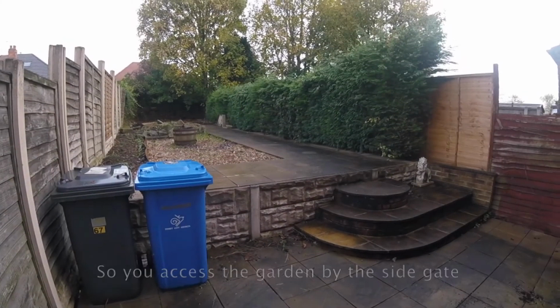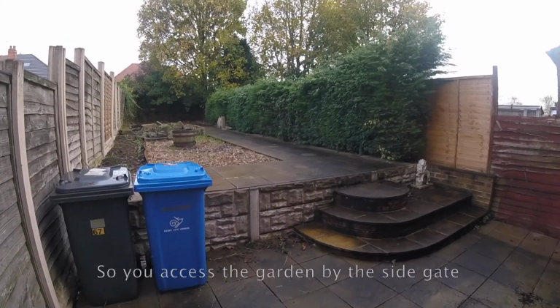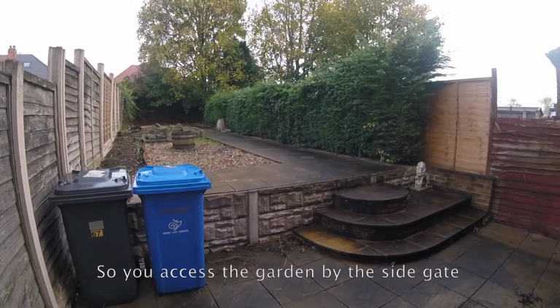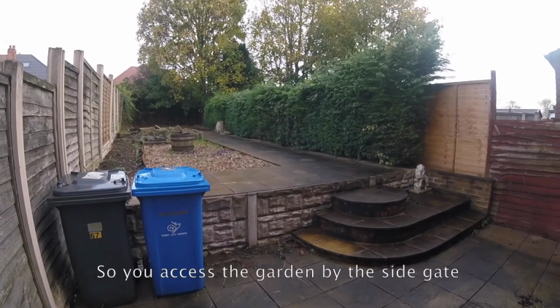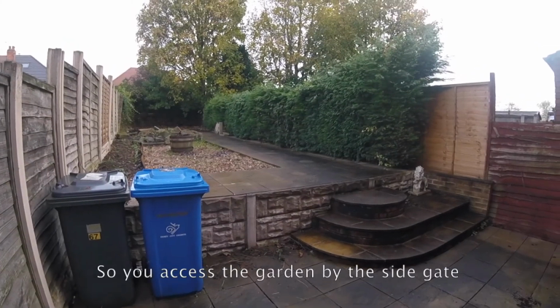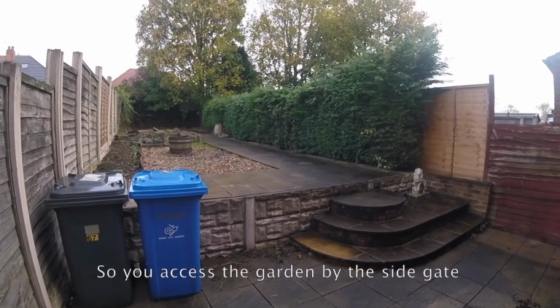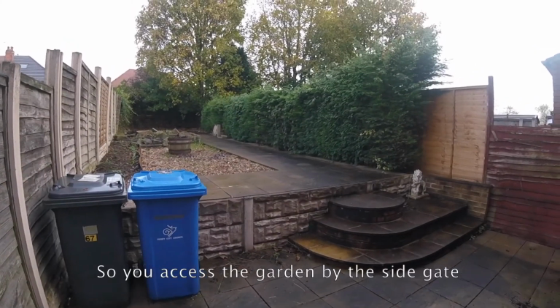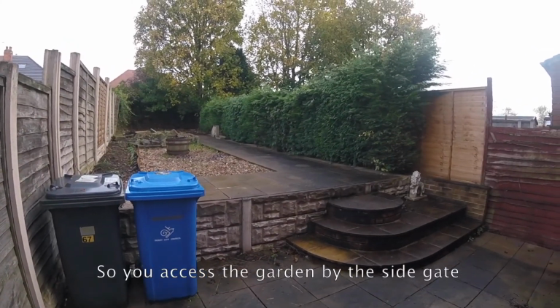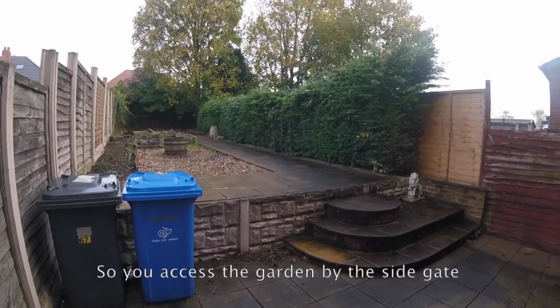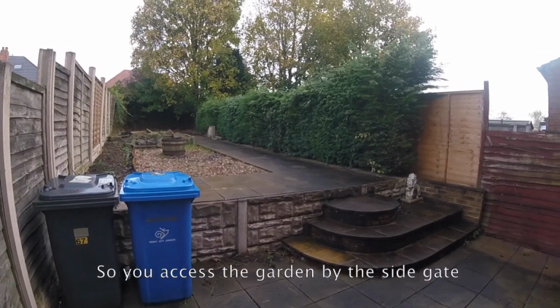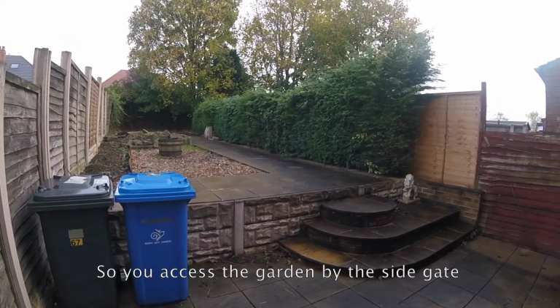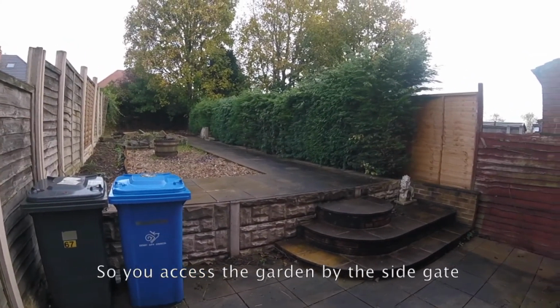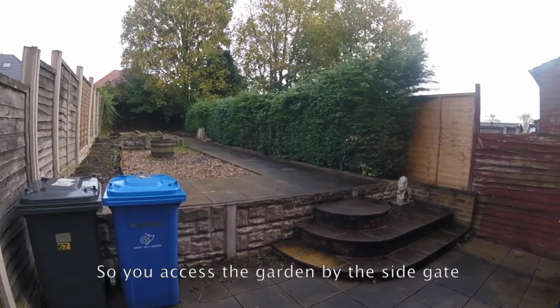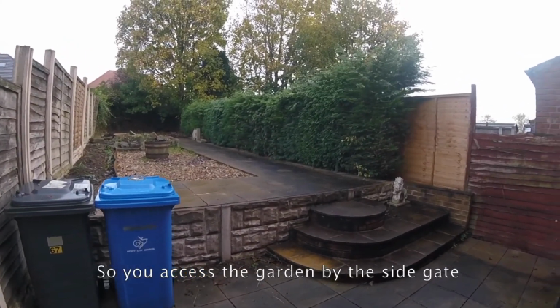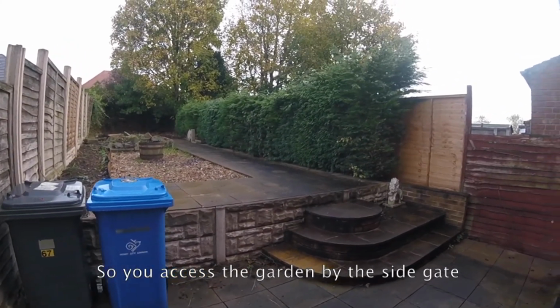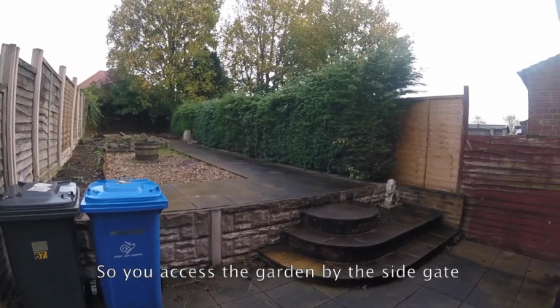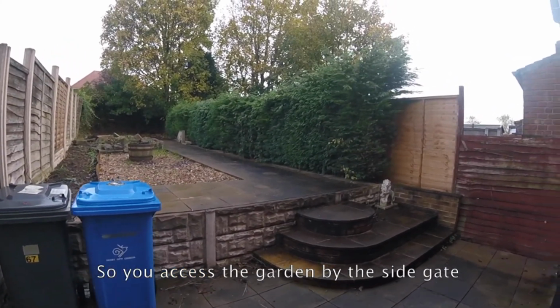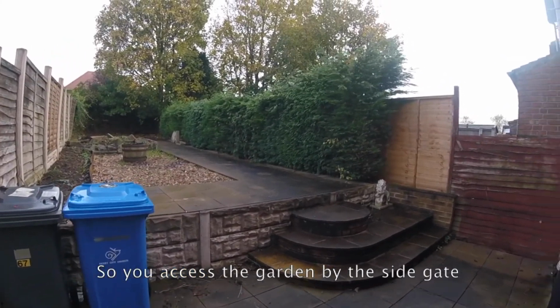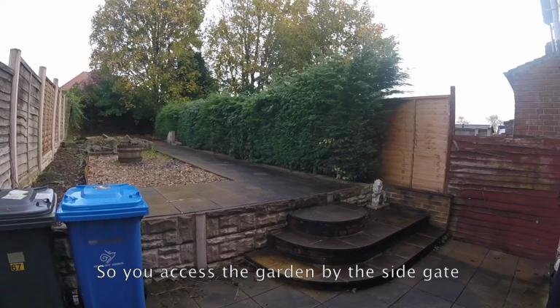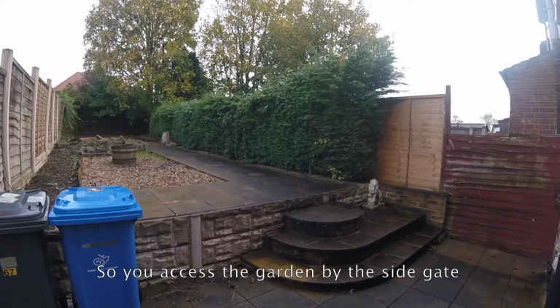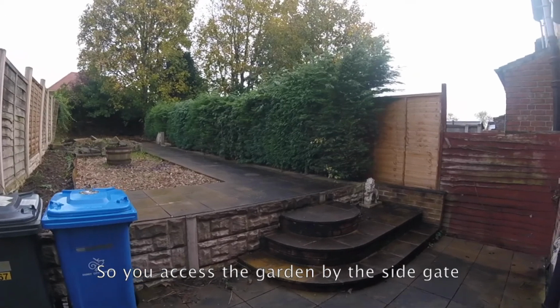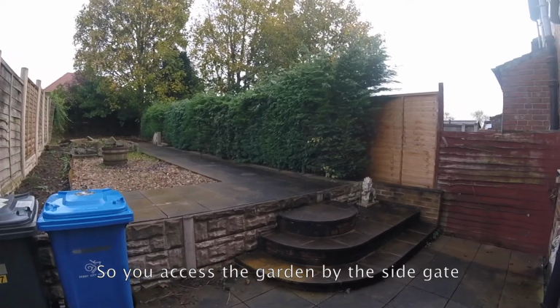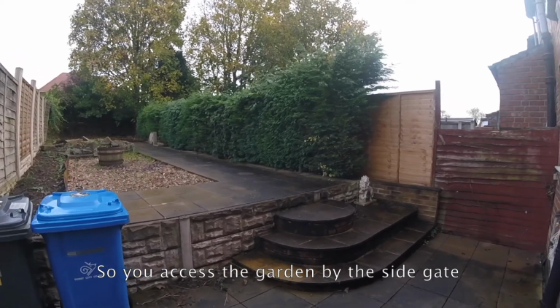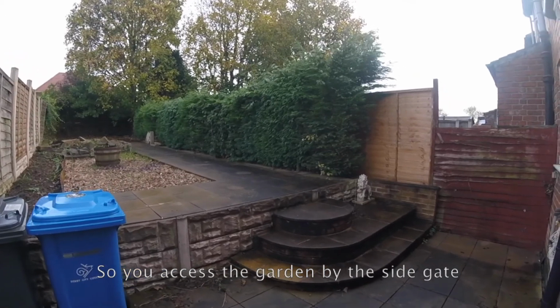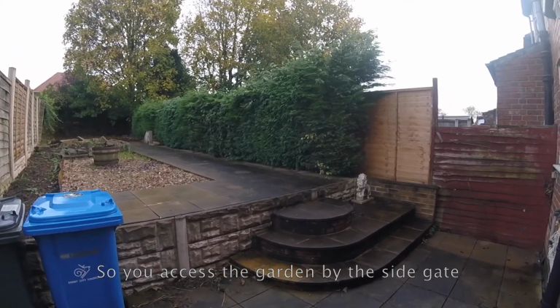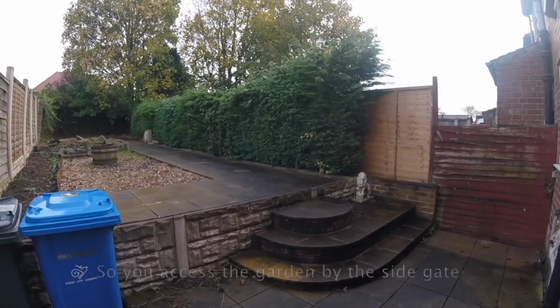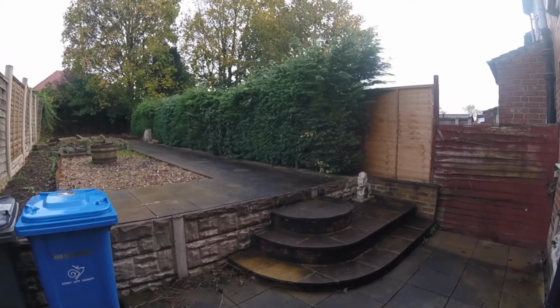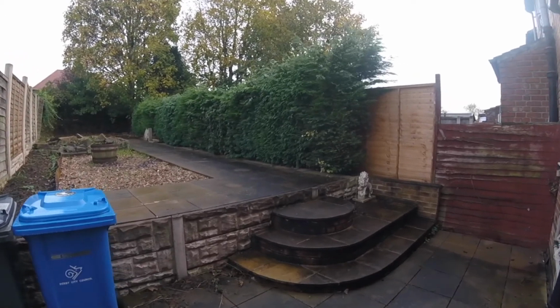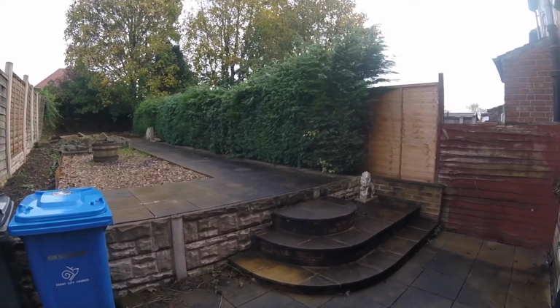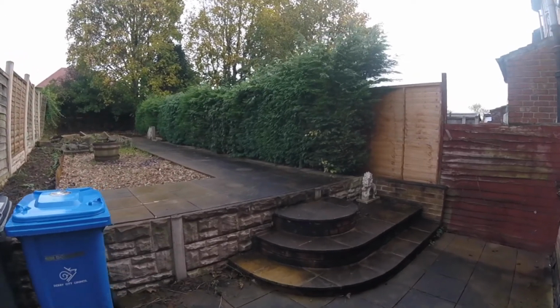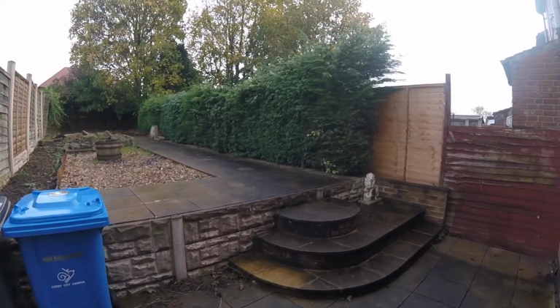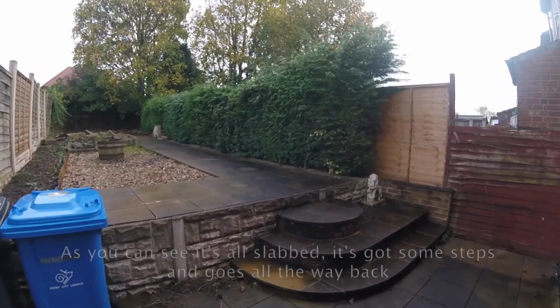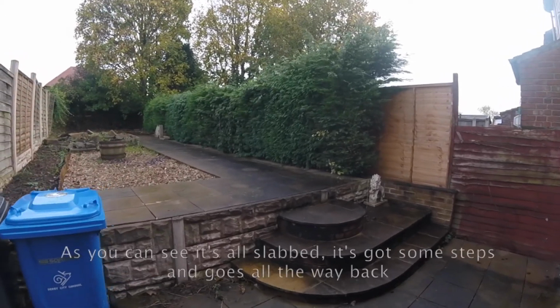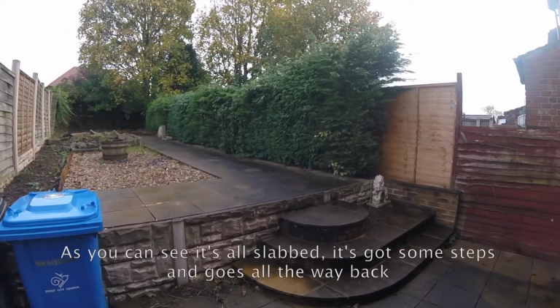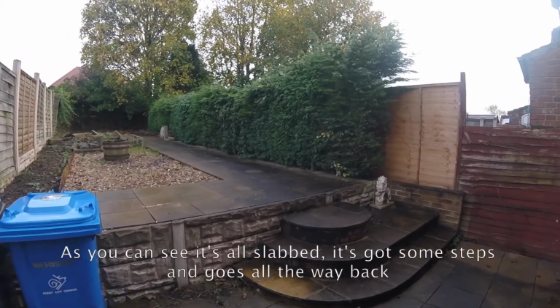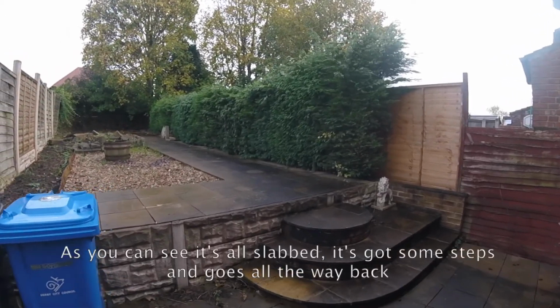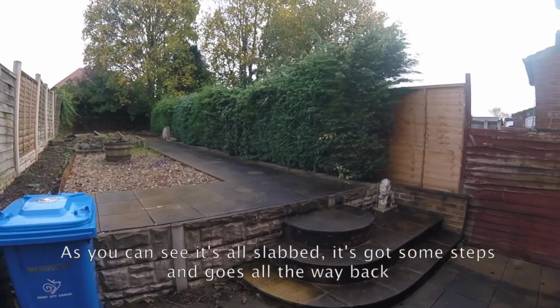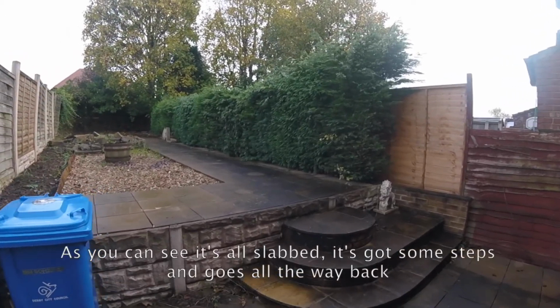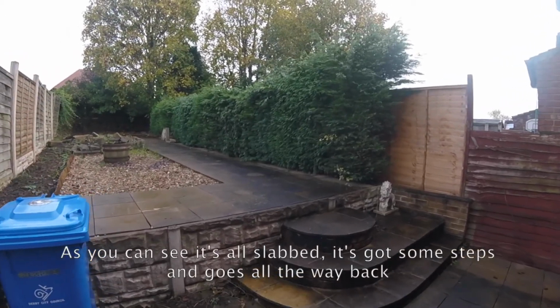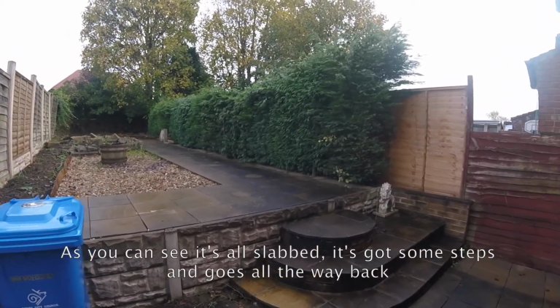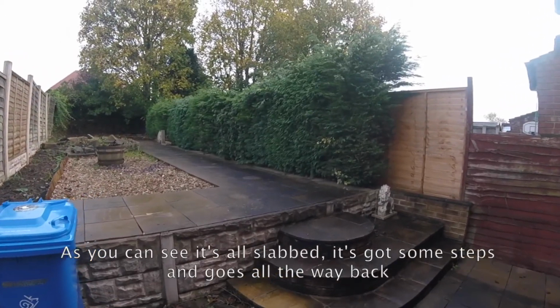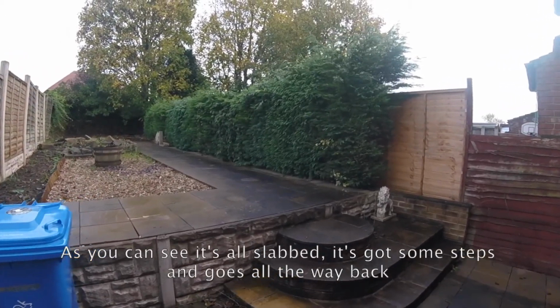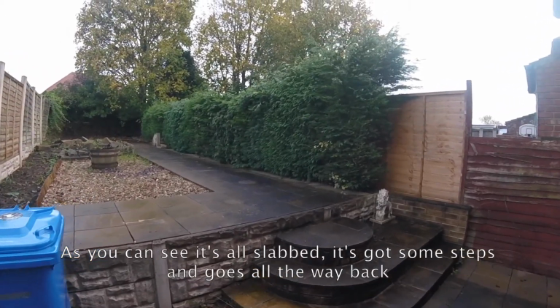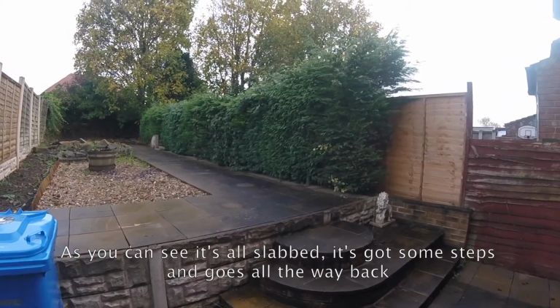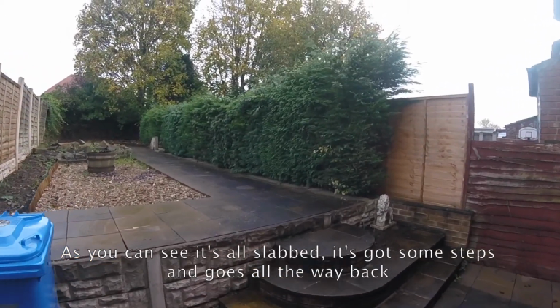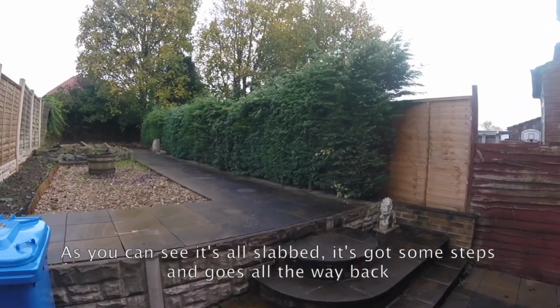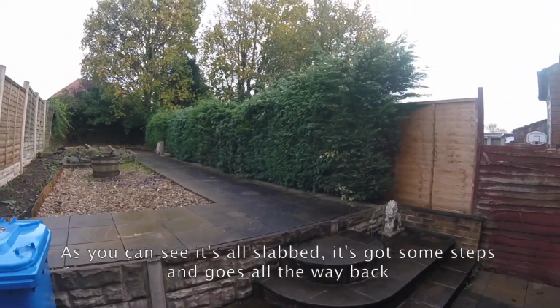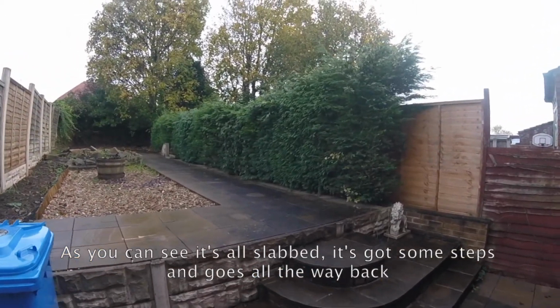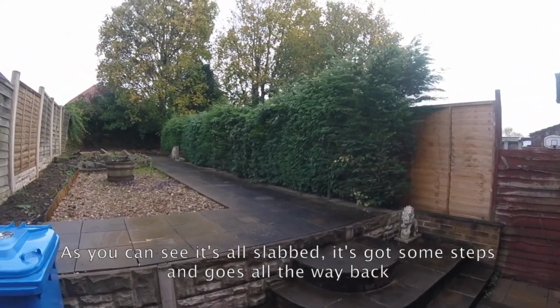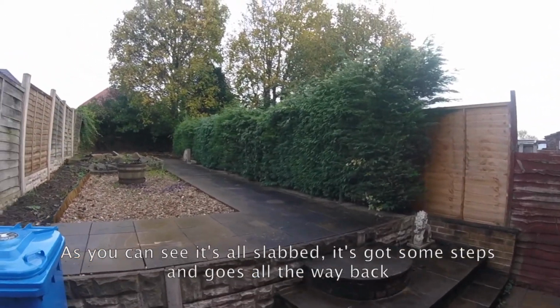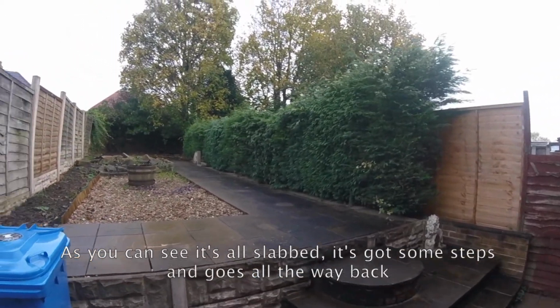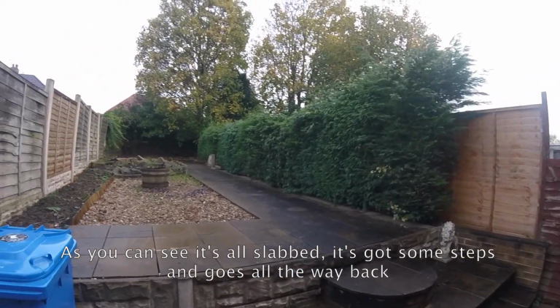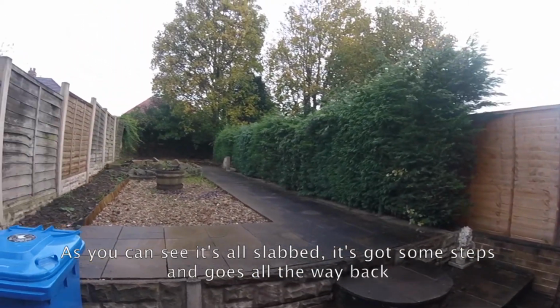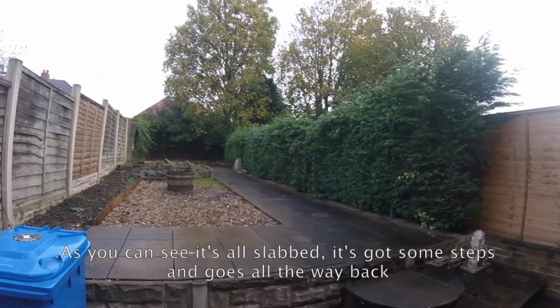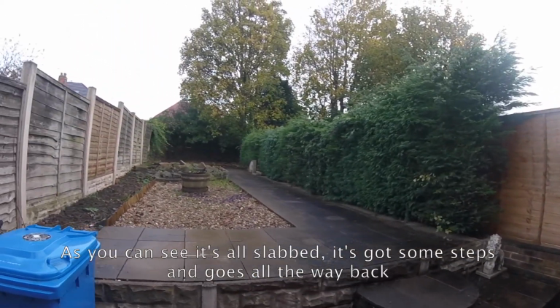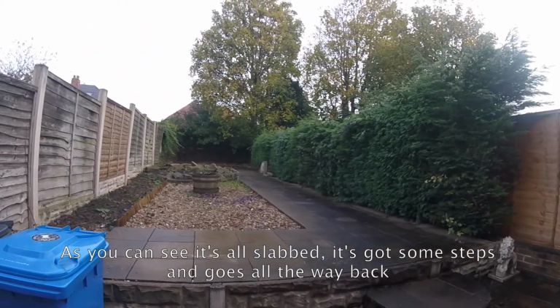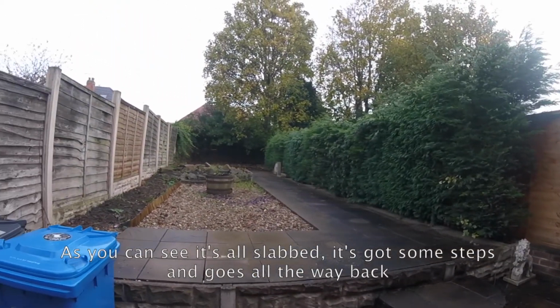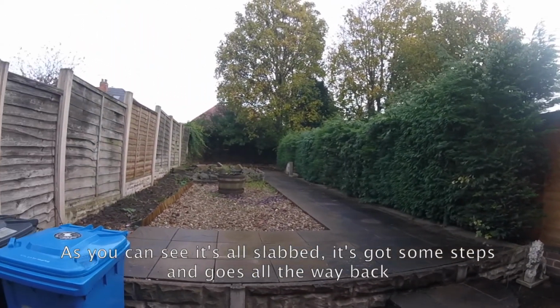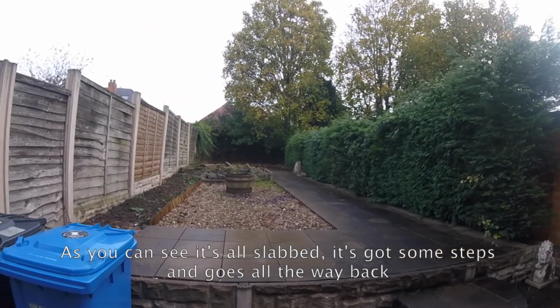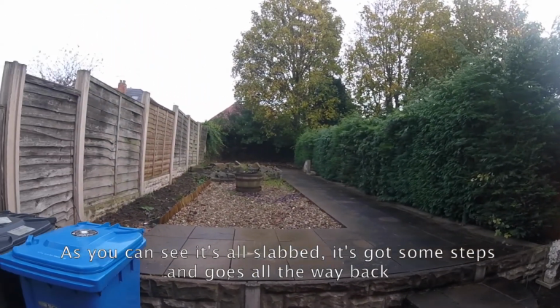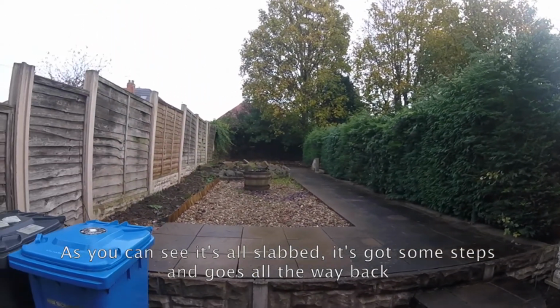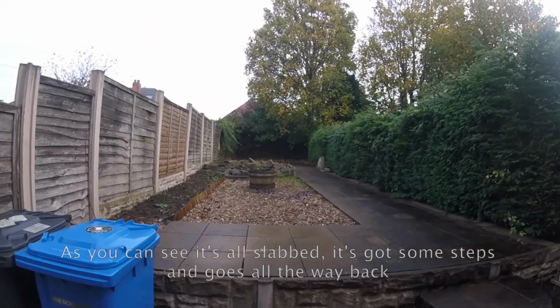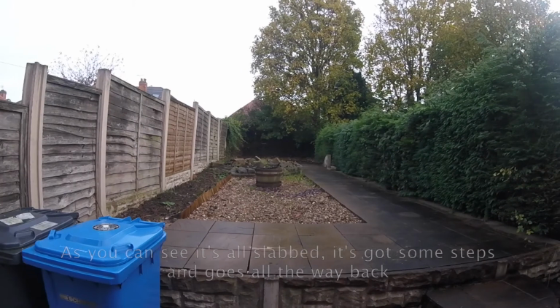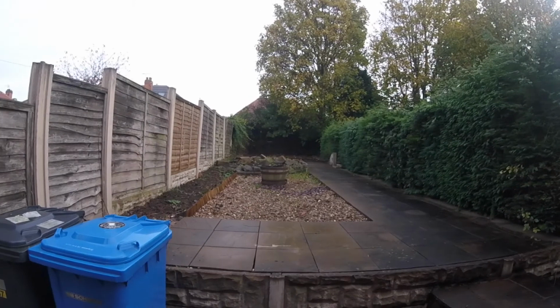You access the garden by the side gate. As you can see it's all slabbed, it's got some steps and it goes all the way right back, which is nice.